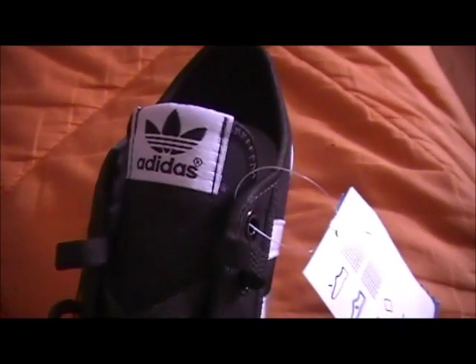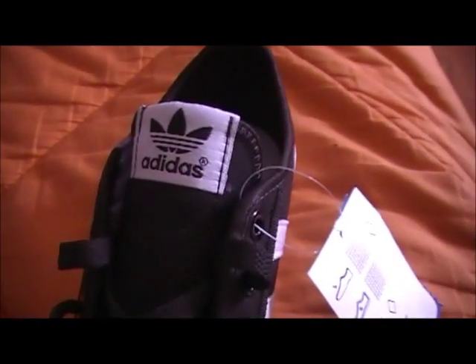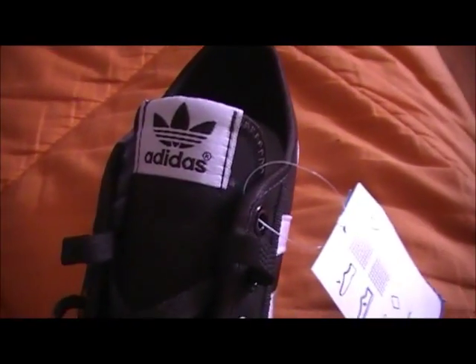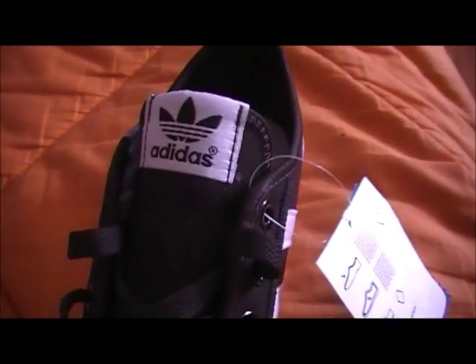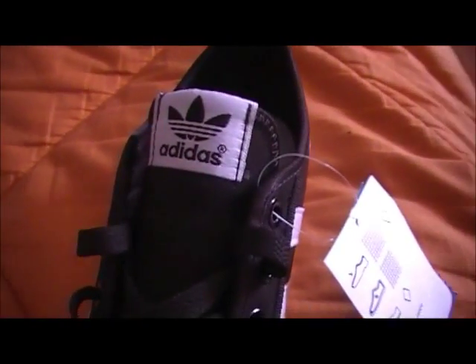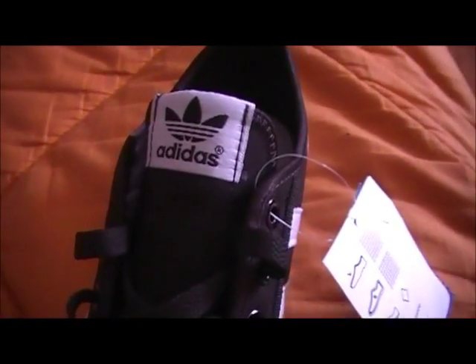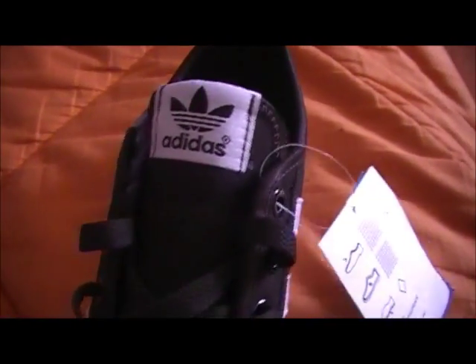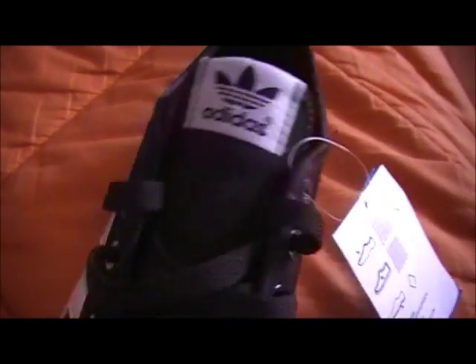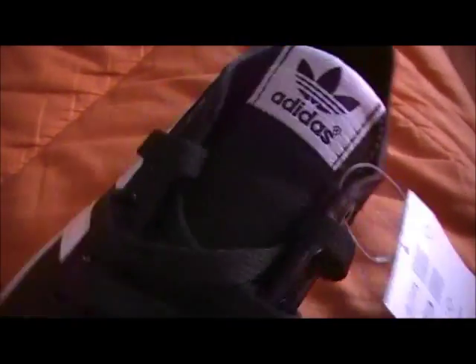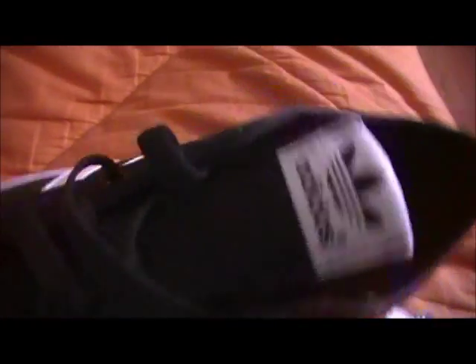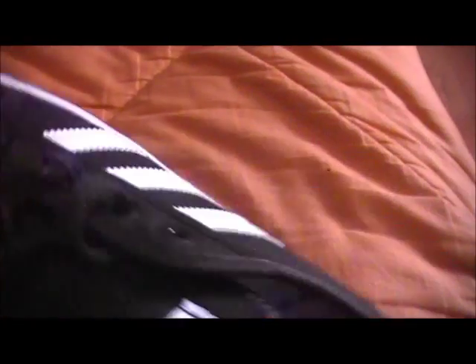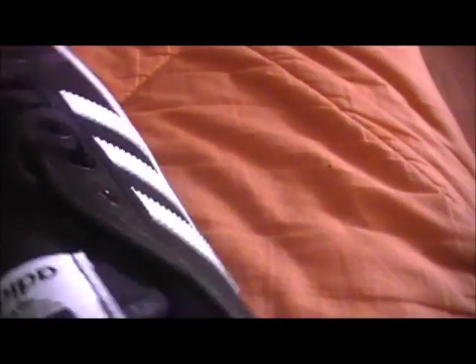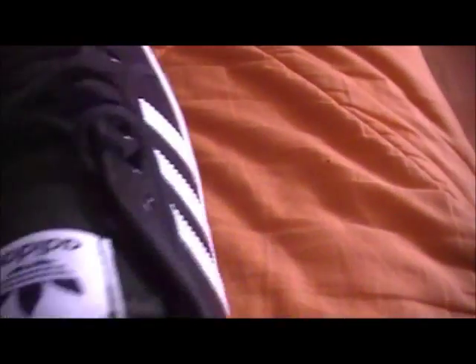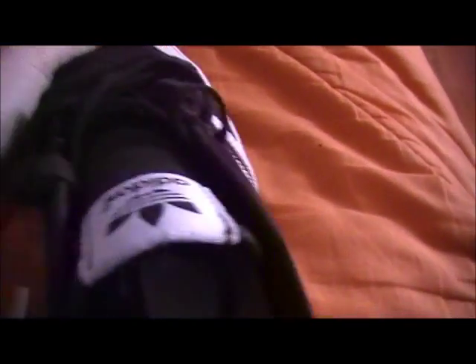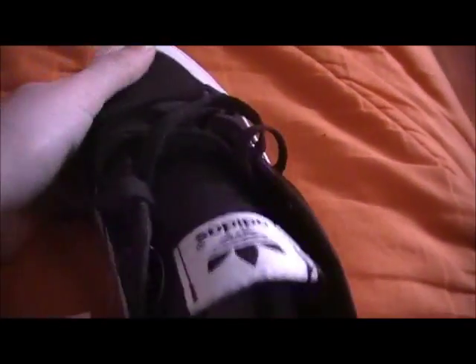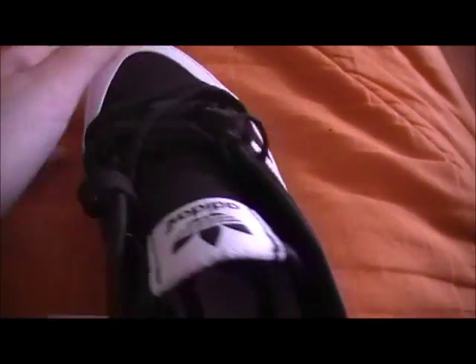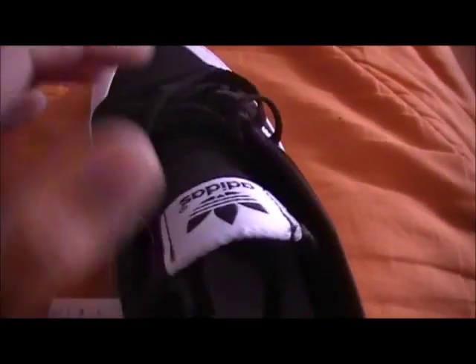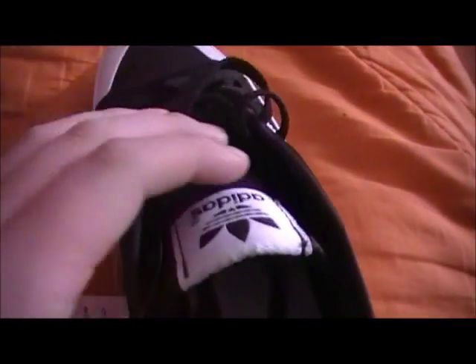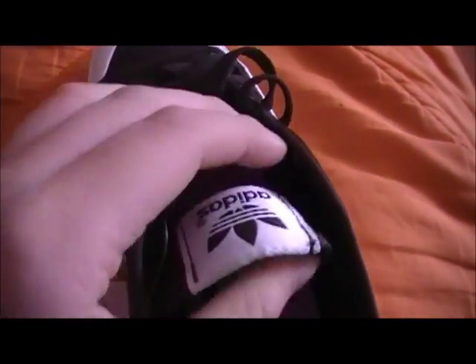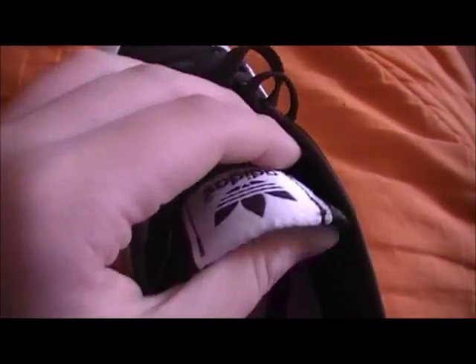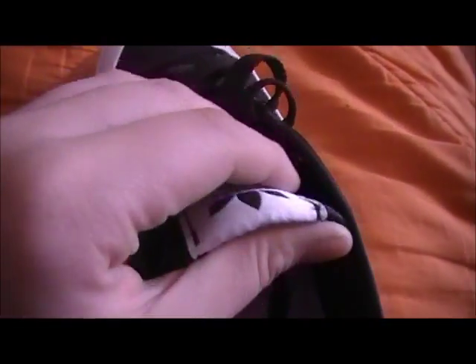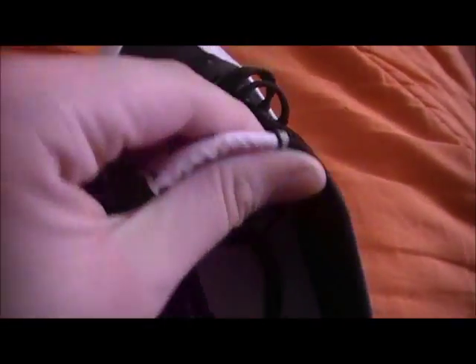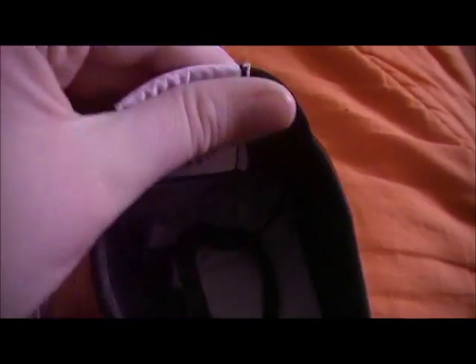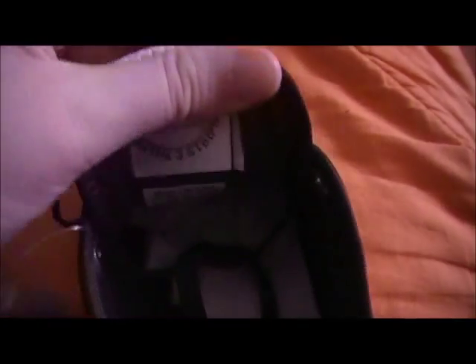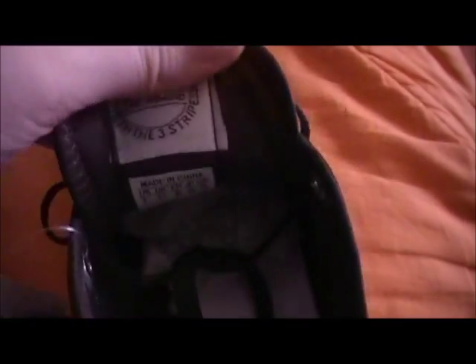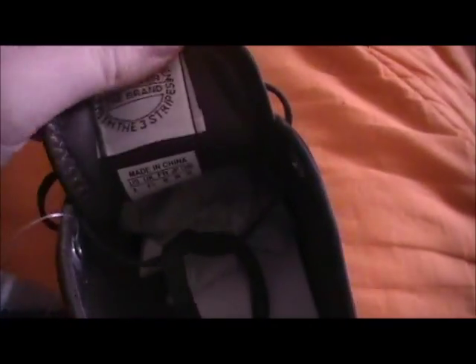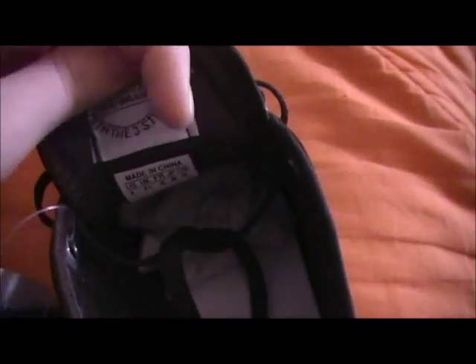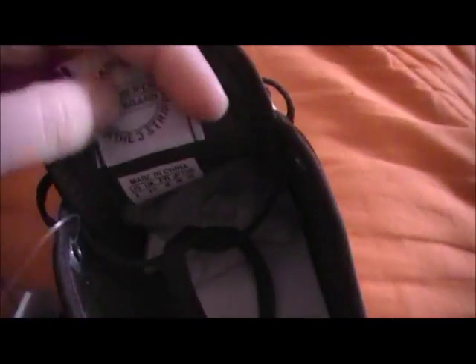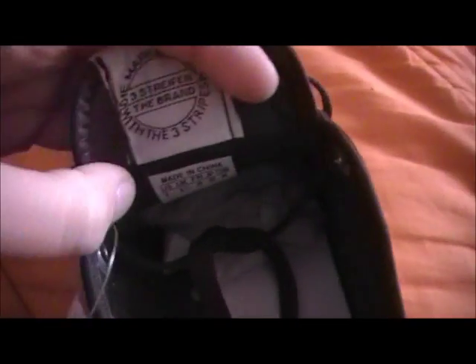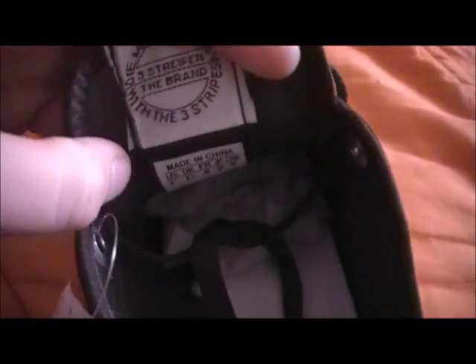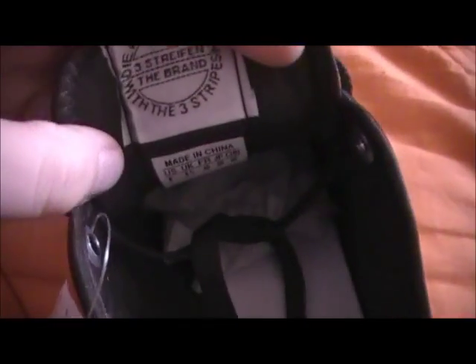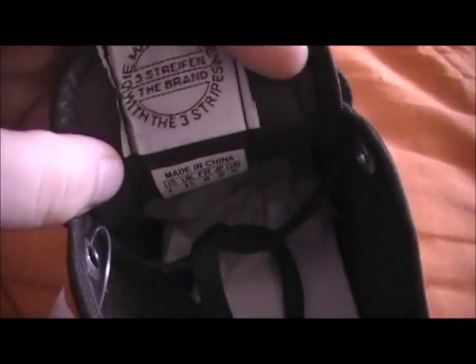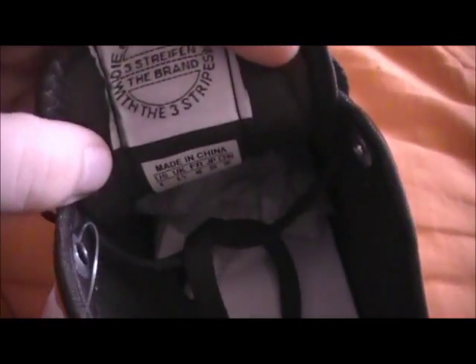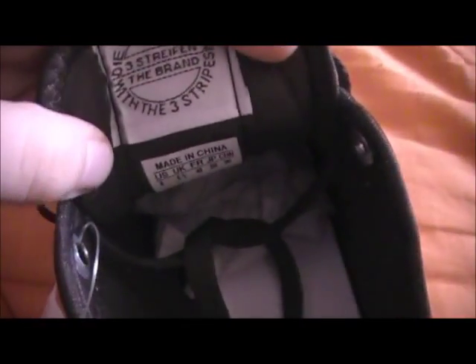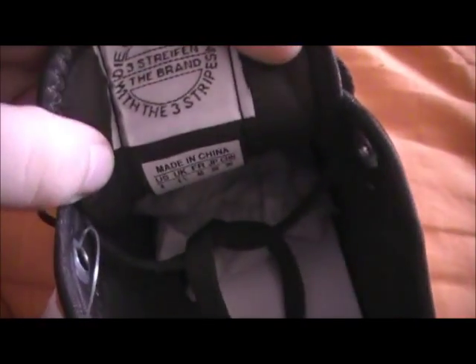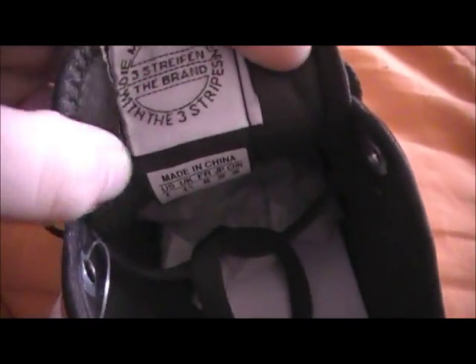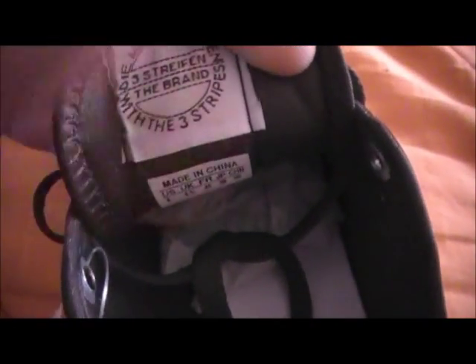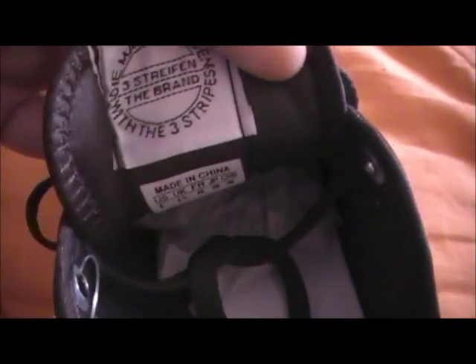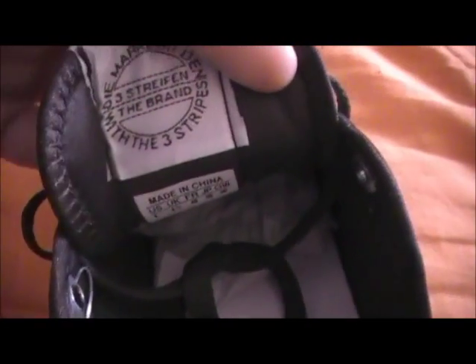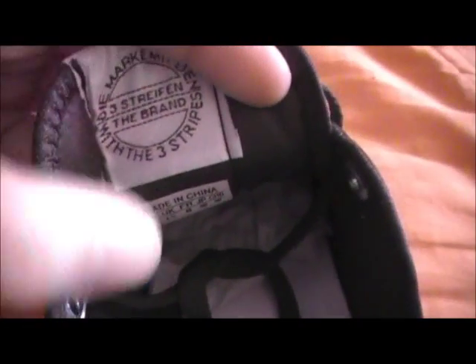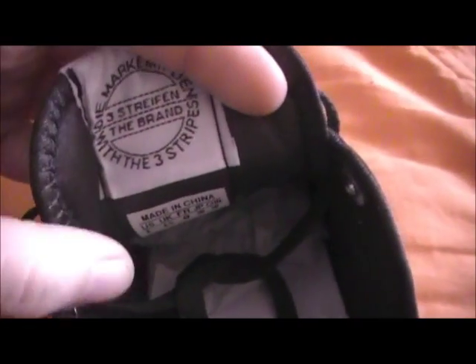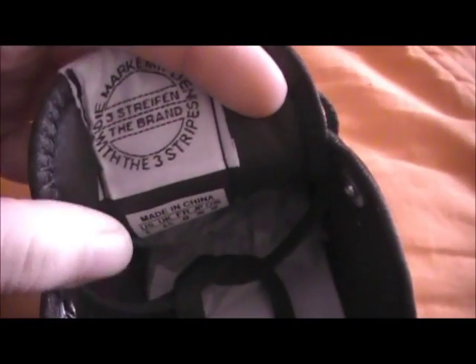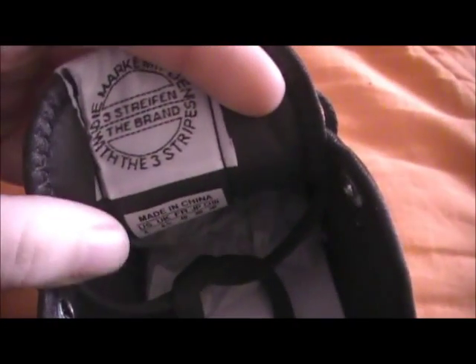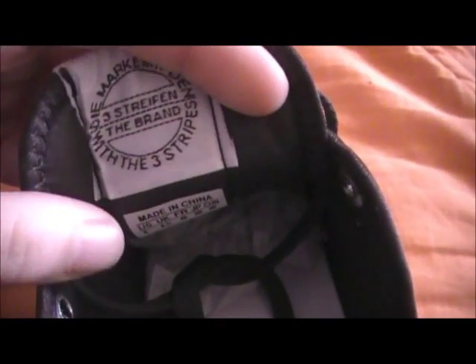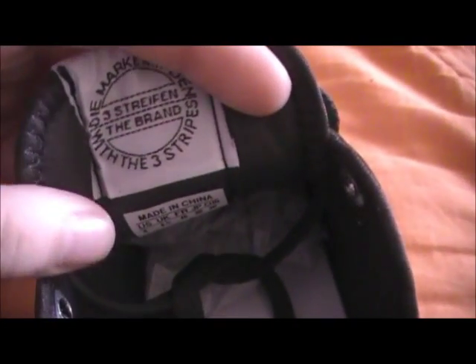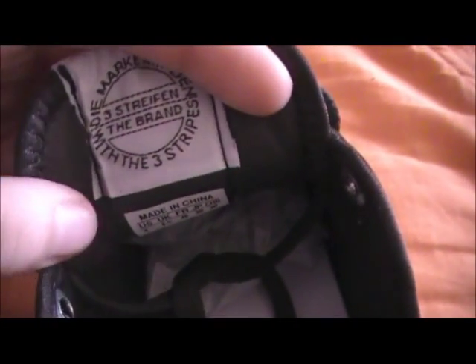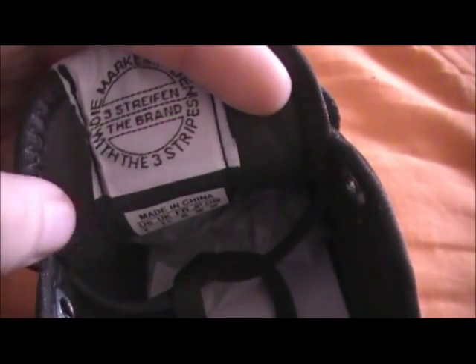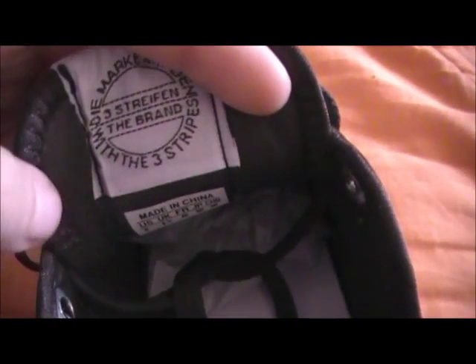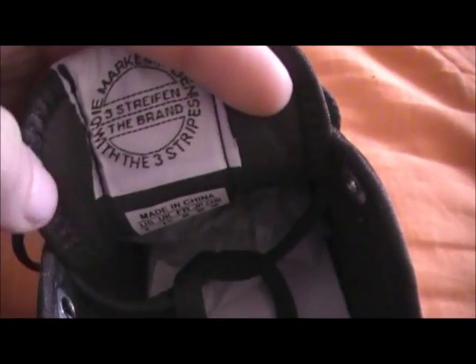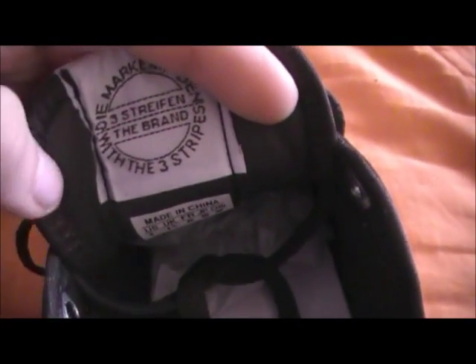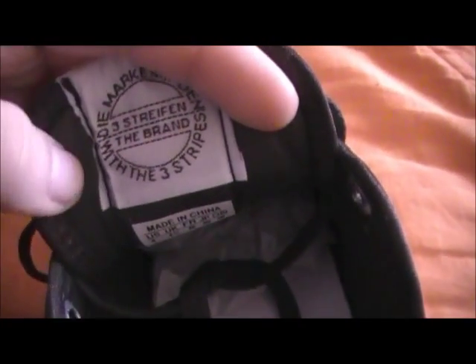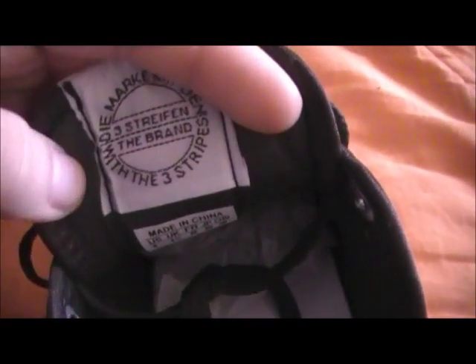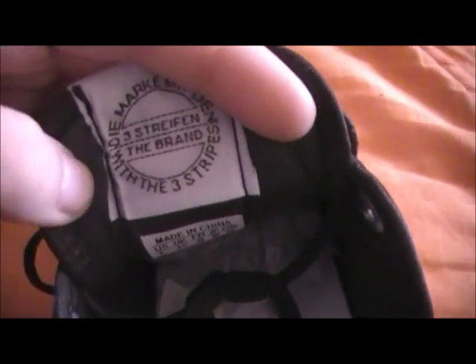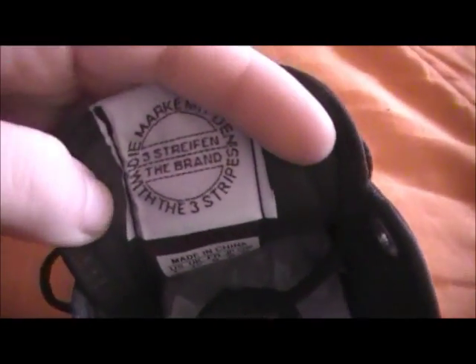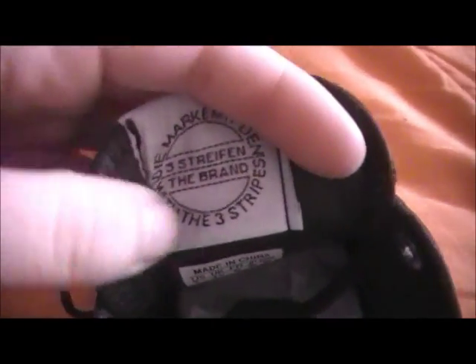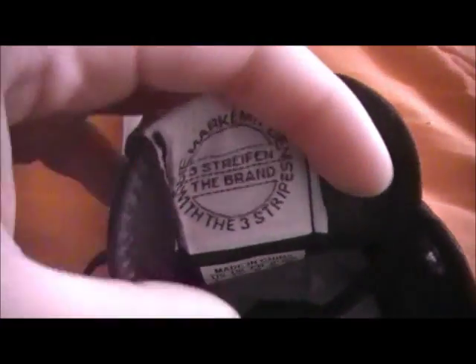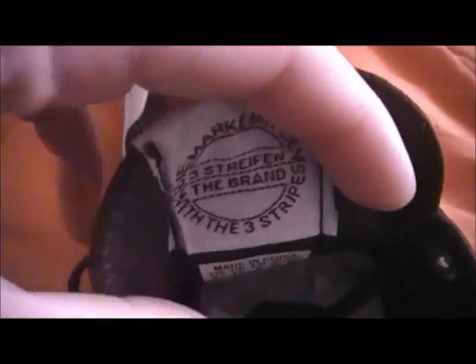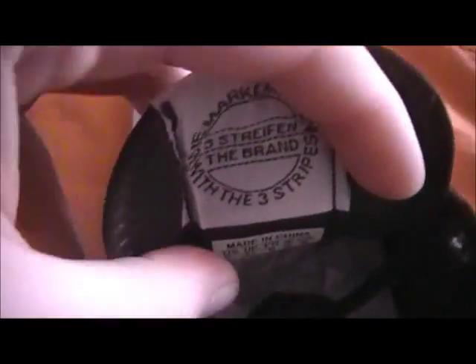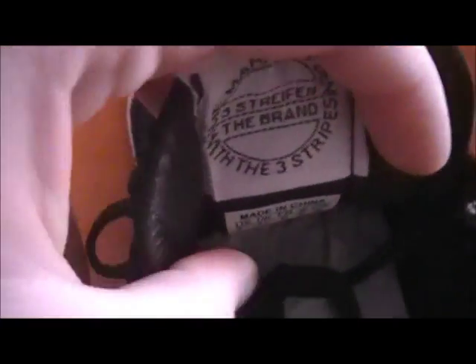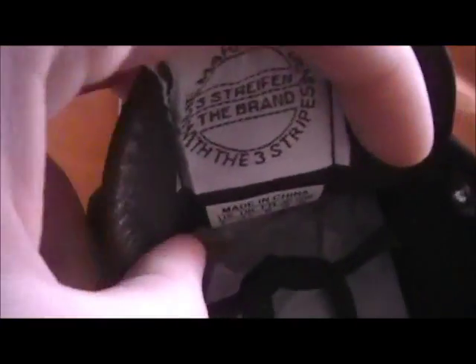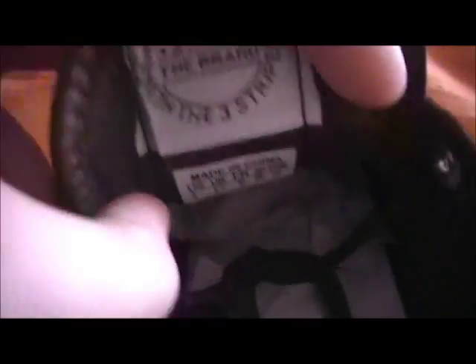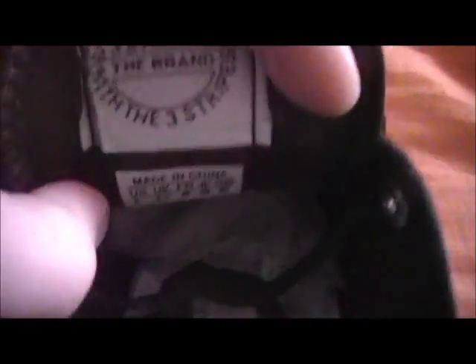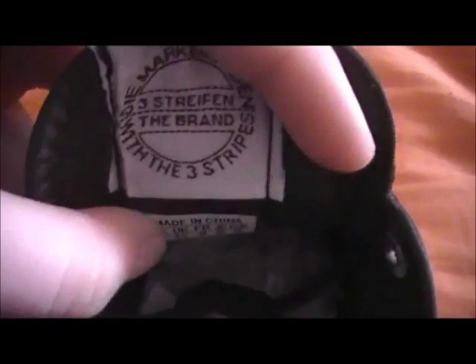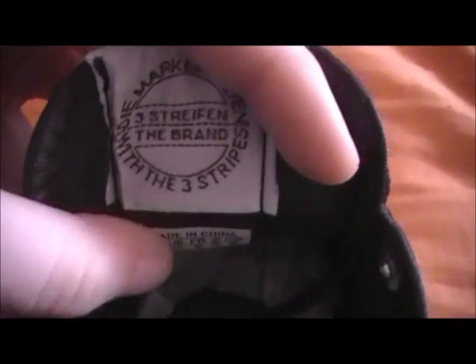The next one I'm going to get is purple, but that's kind of white, not purple. I mean, I'm going to get the Sambas or something like that from Adidas.